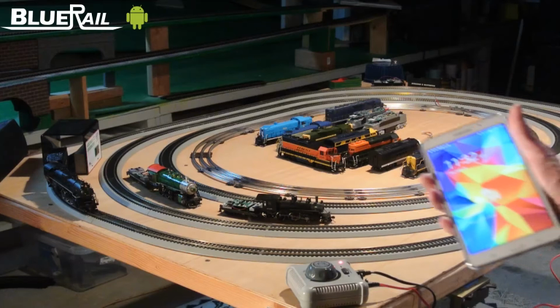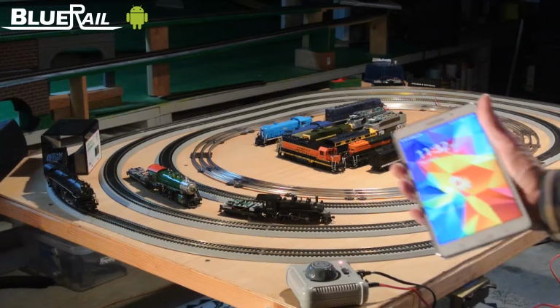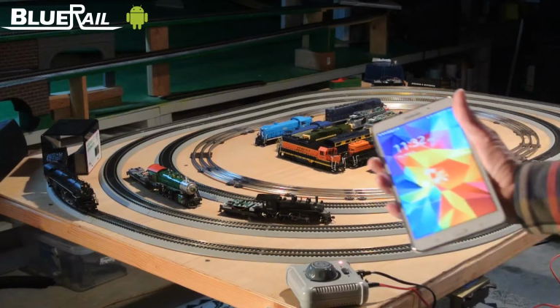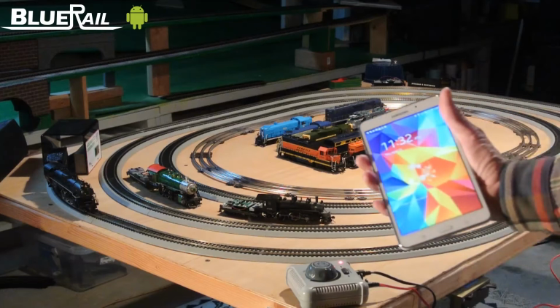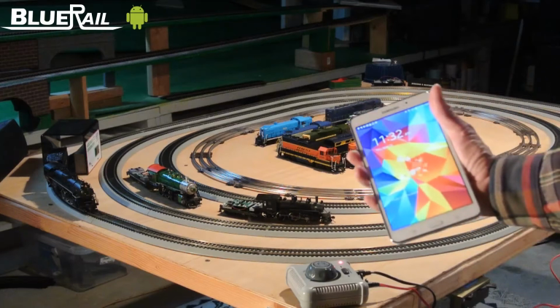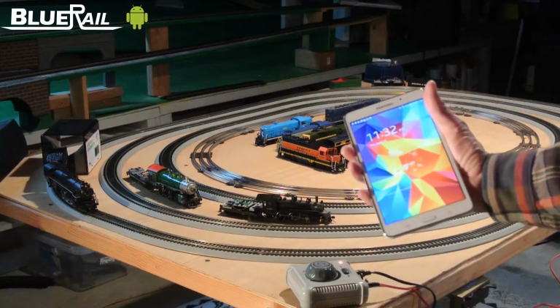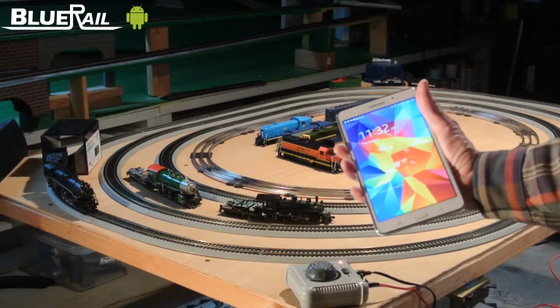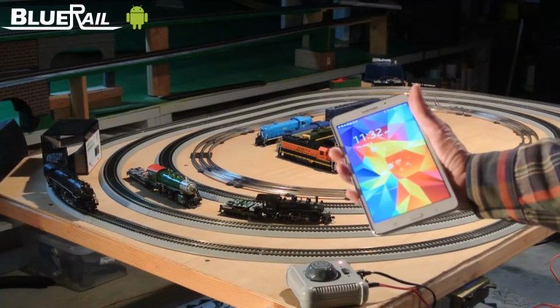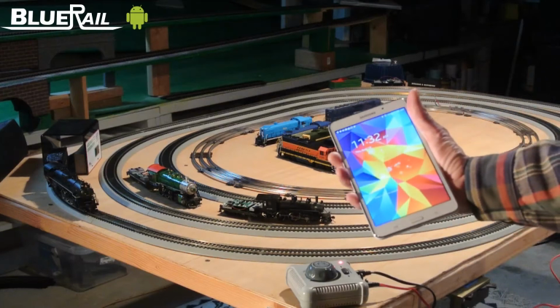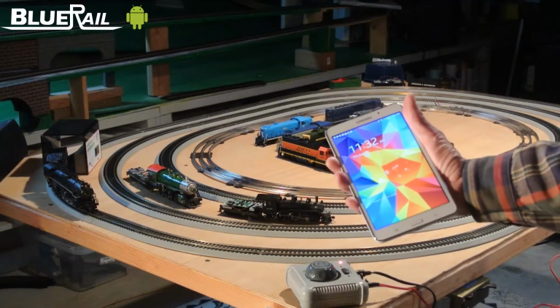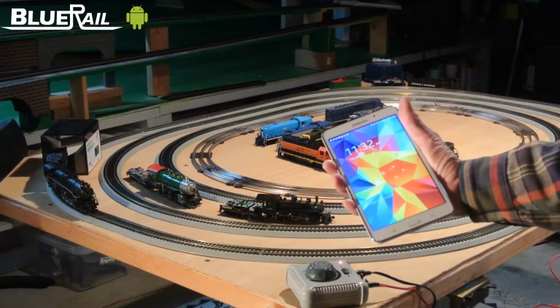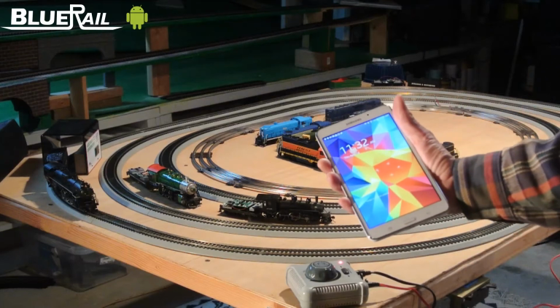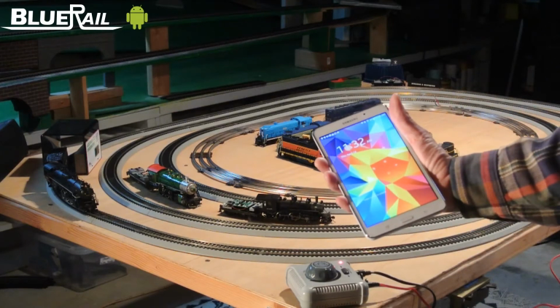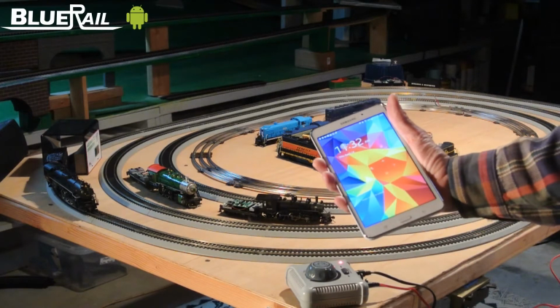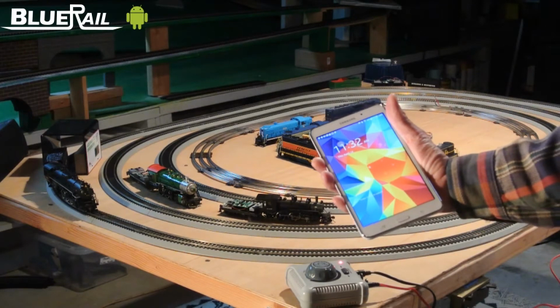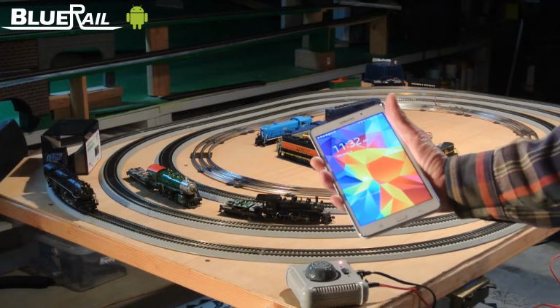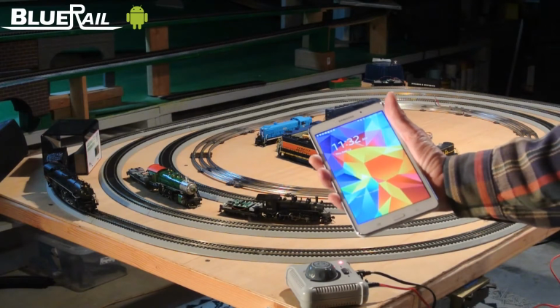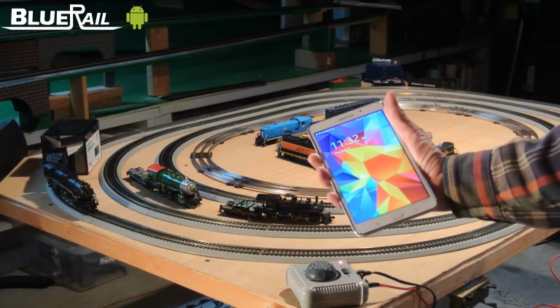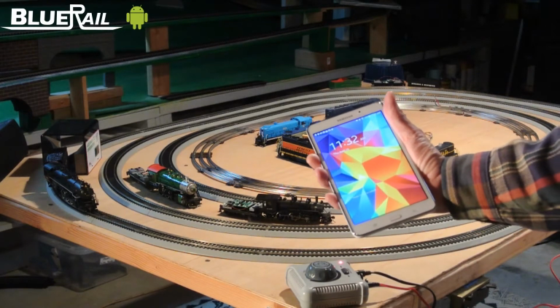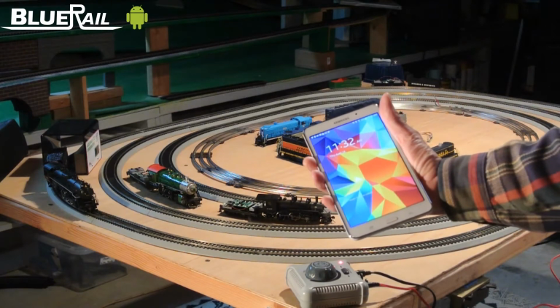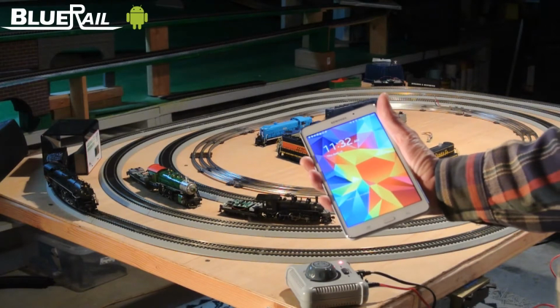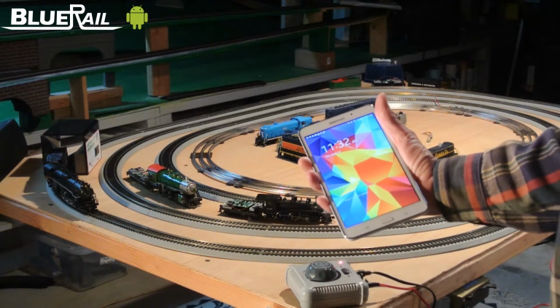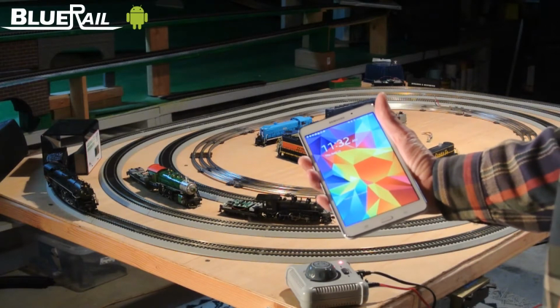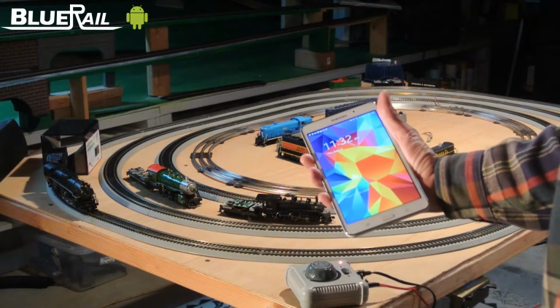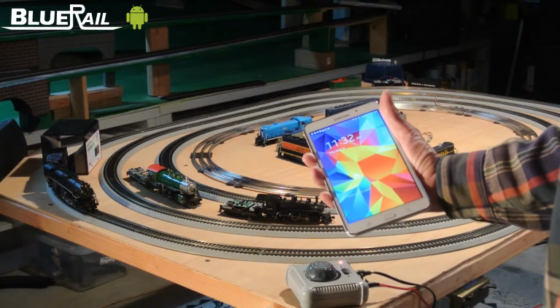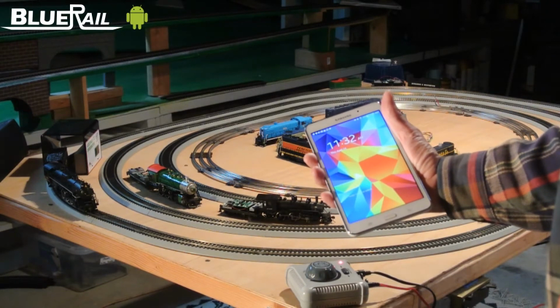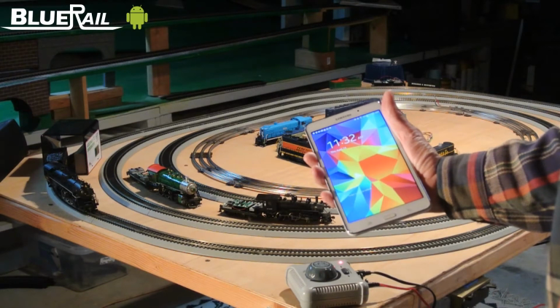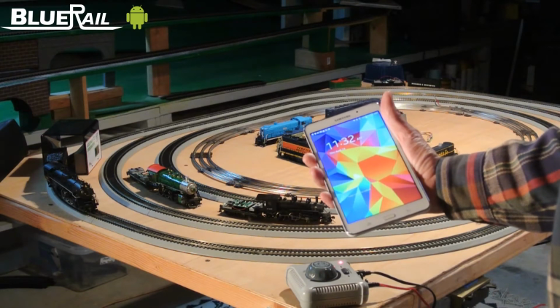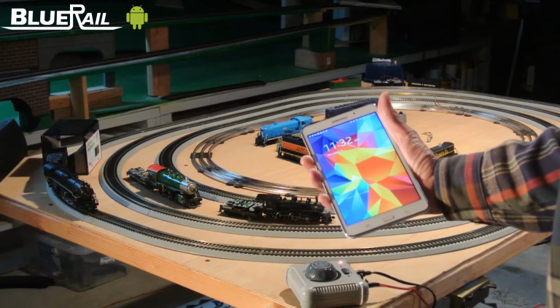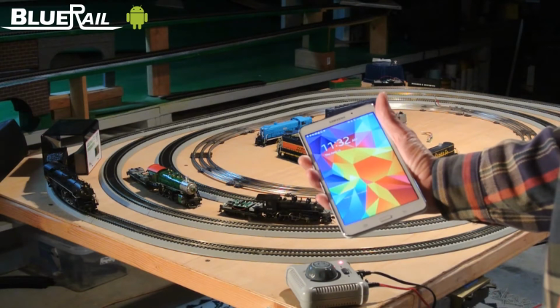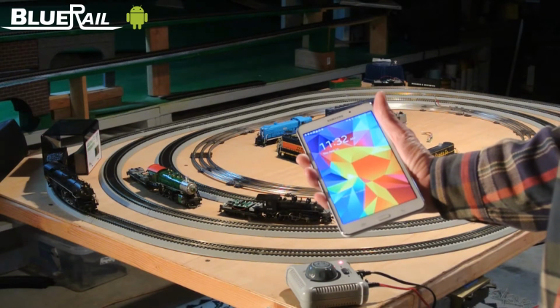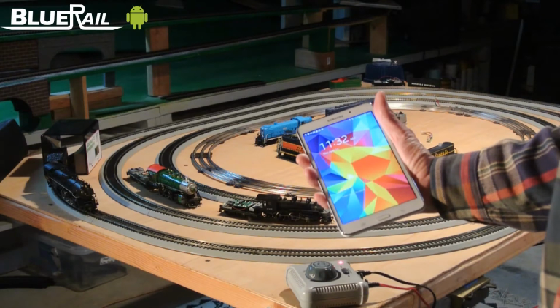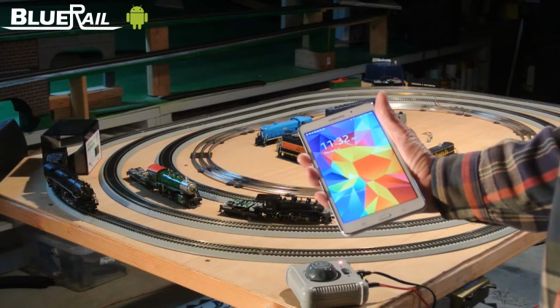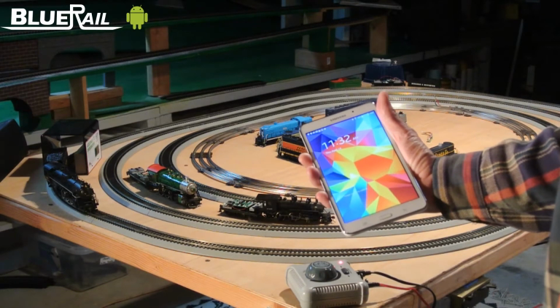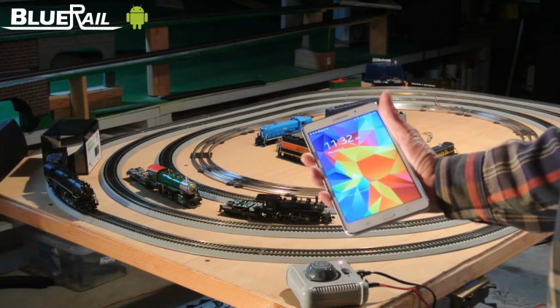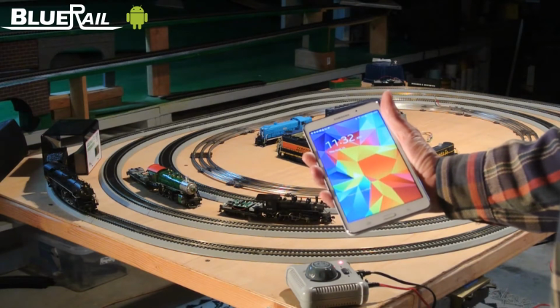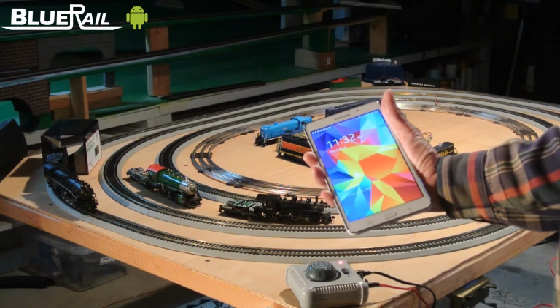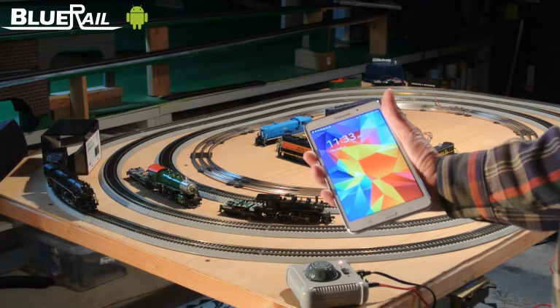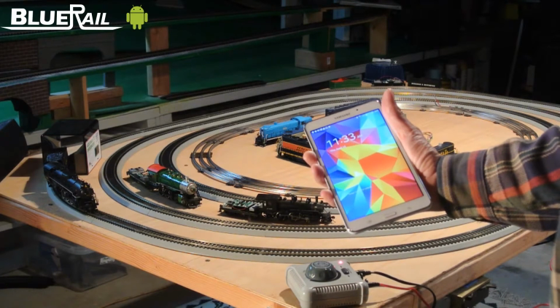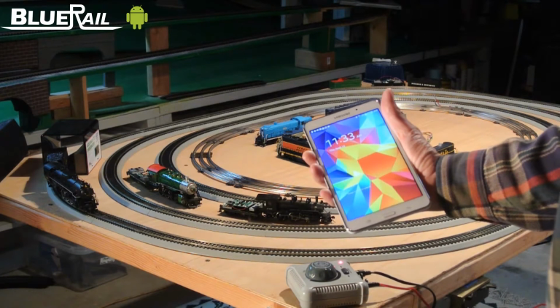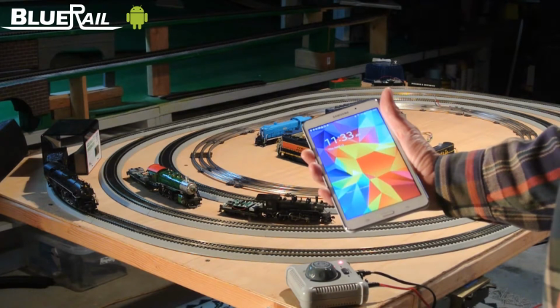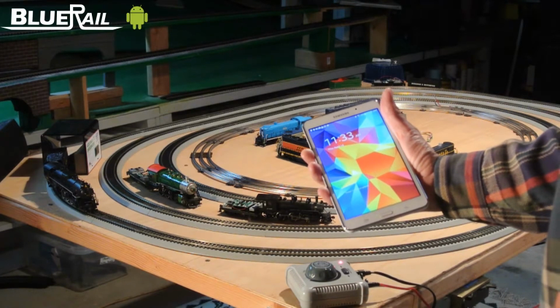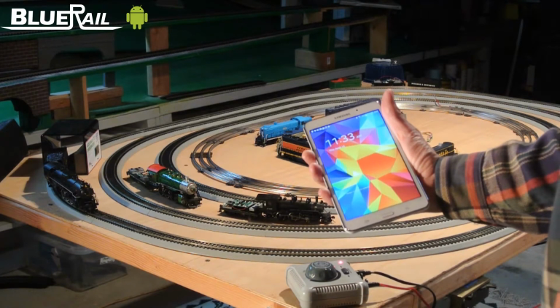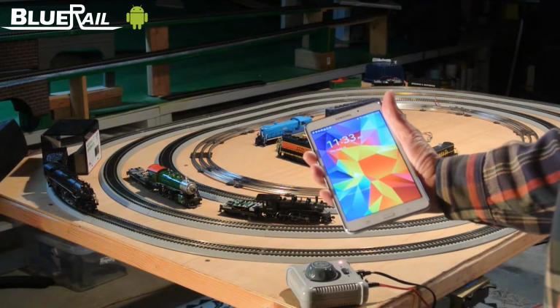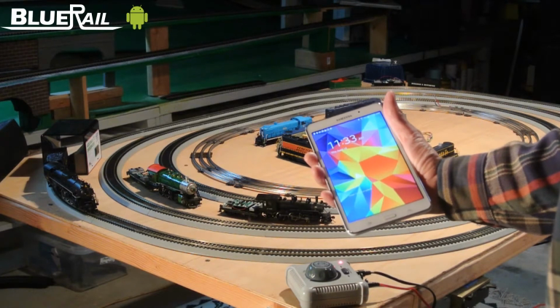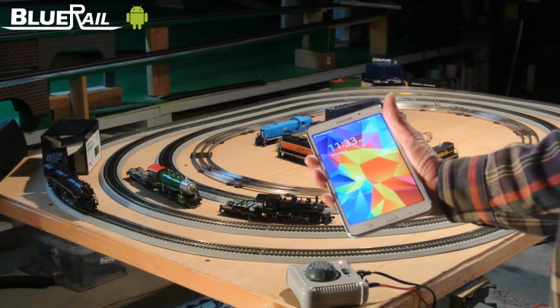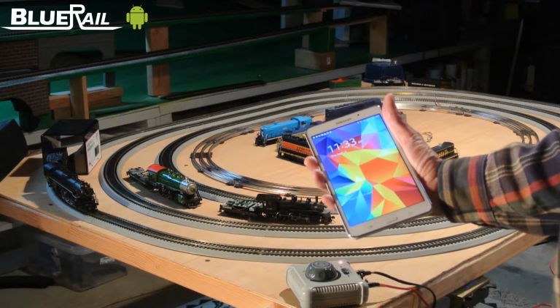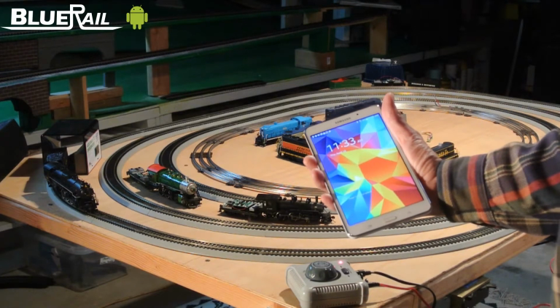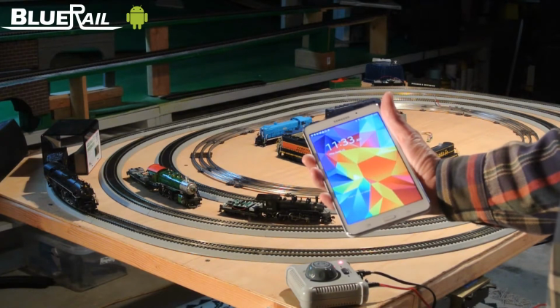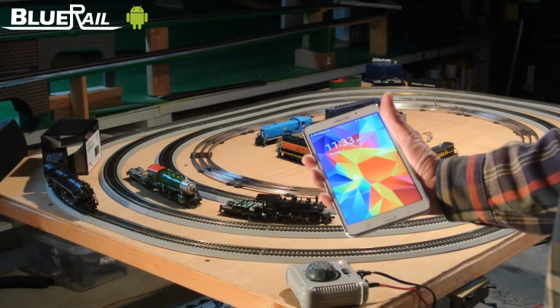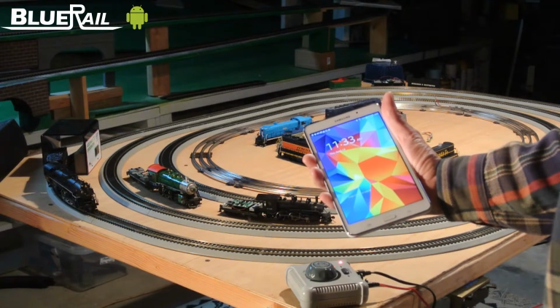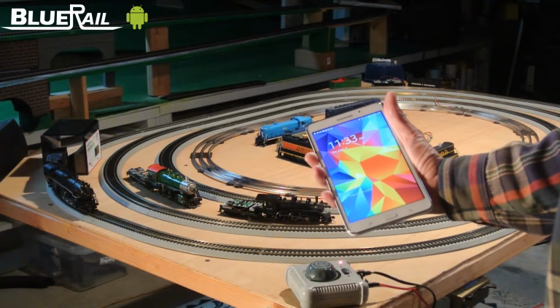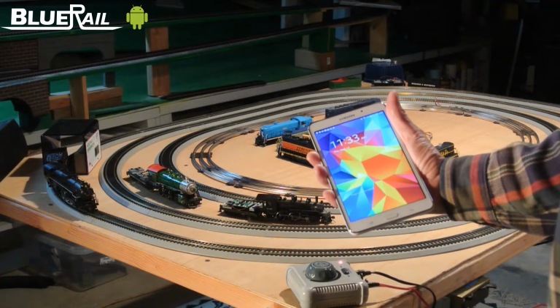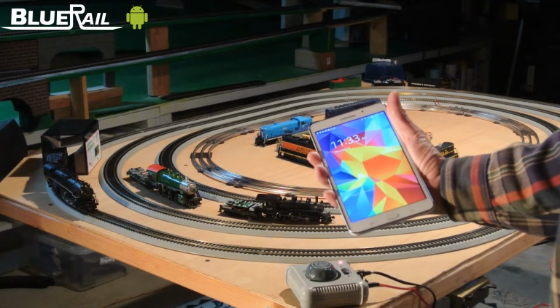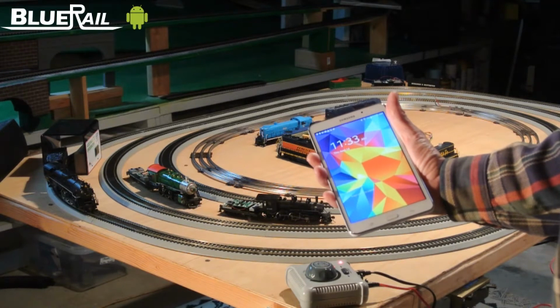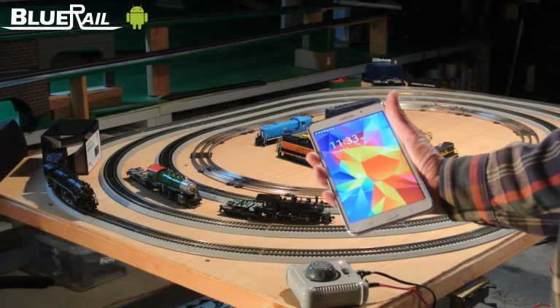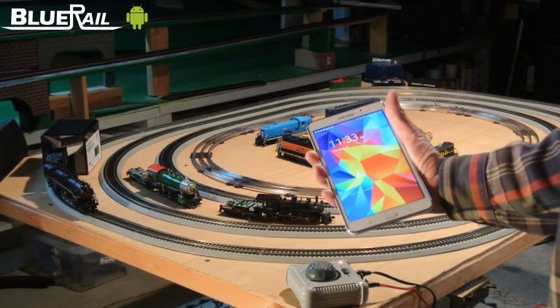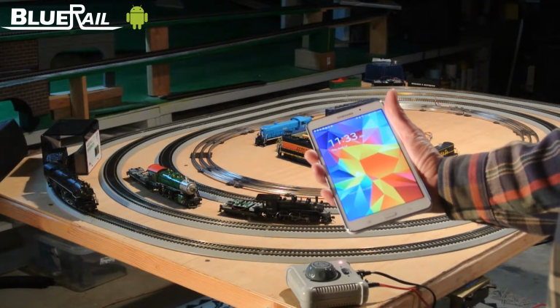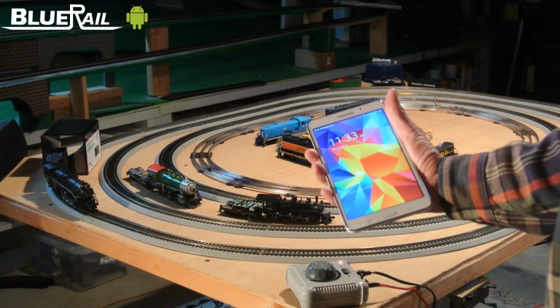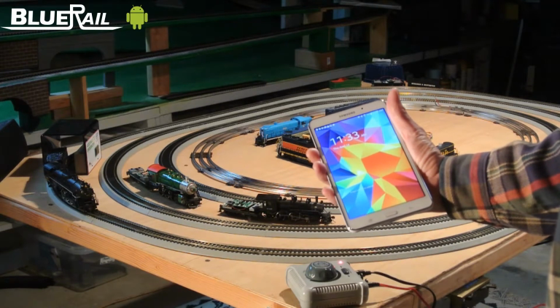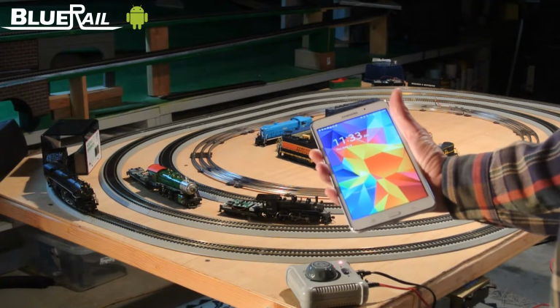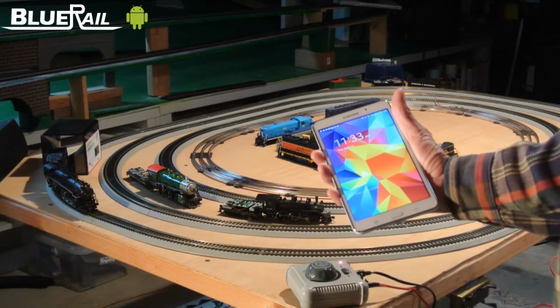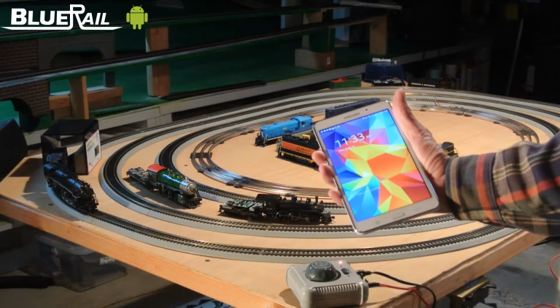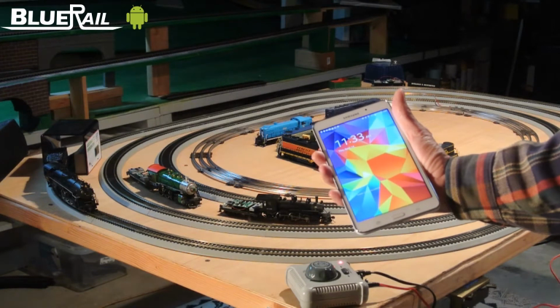This is Dave Reese of Blue Rail Trains. Today I'm going to be using an Android to run a Bluetooth train that's outfitted with a Blue Rail board.